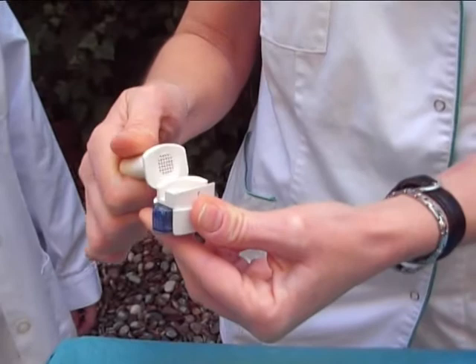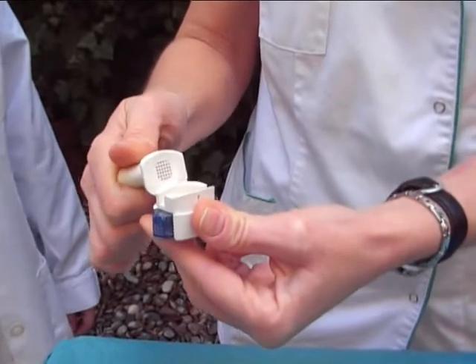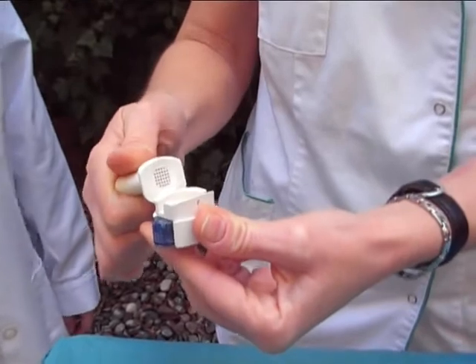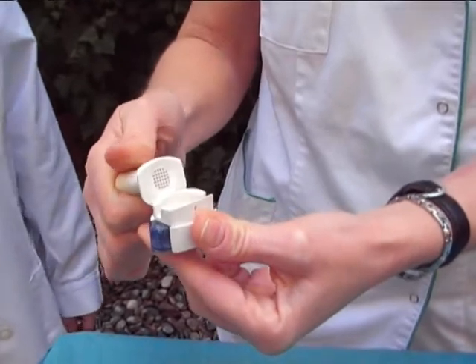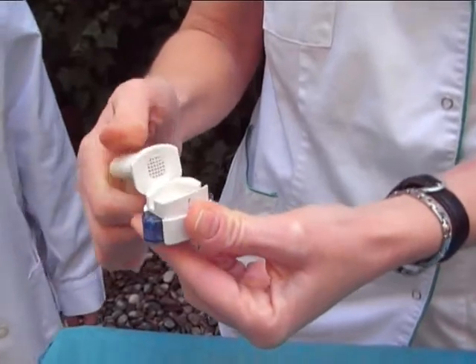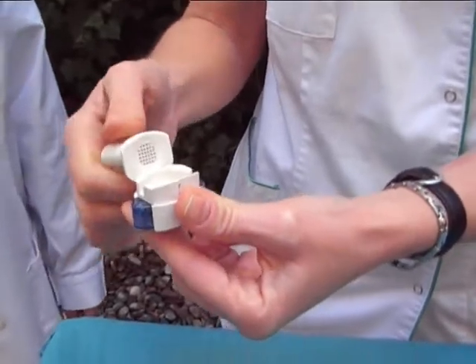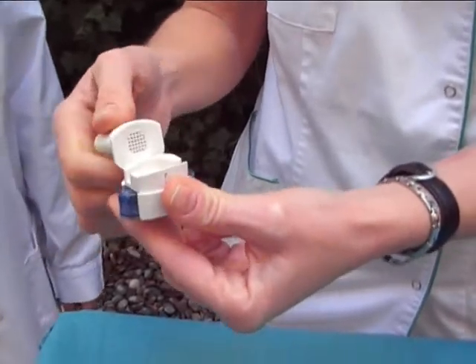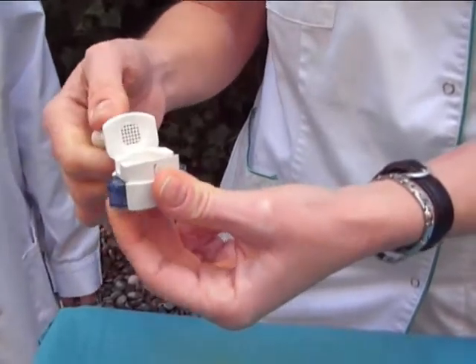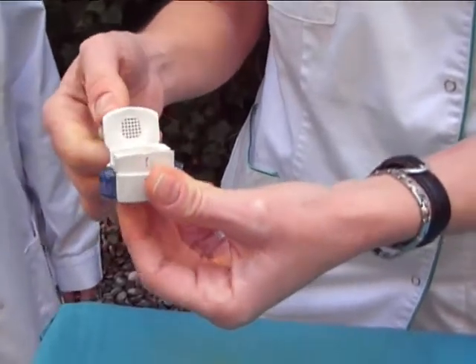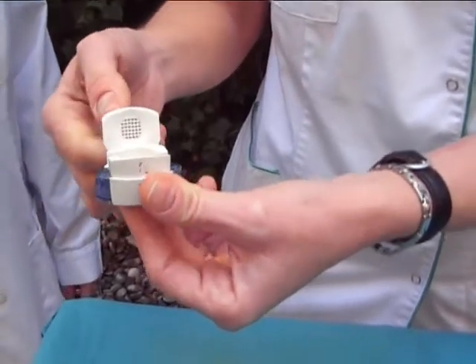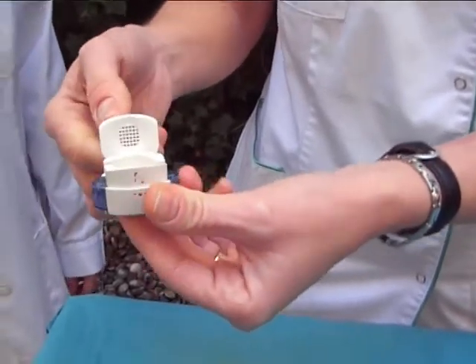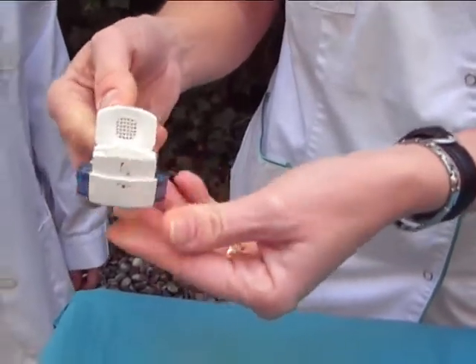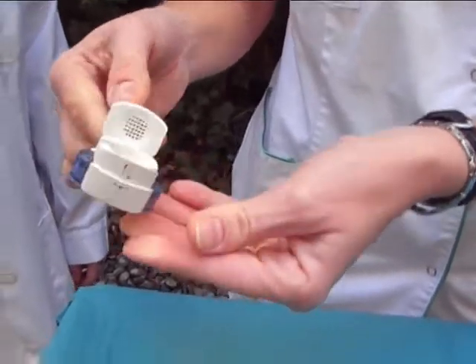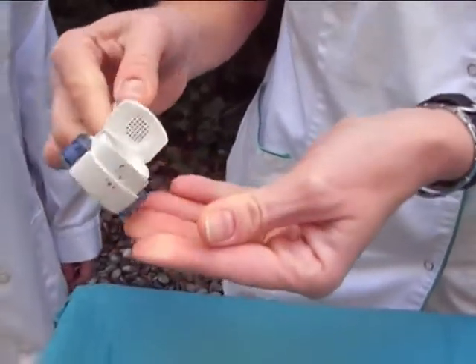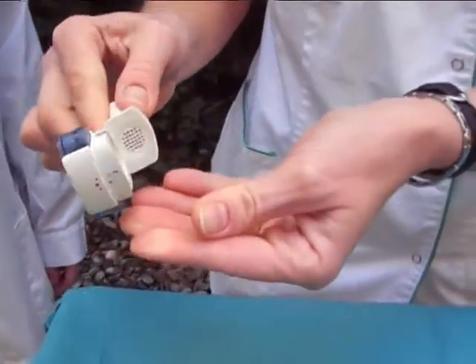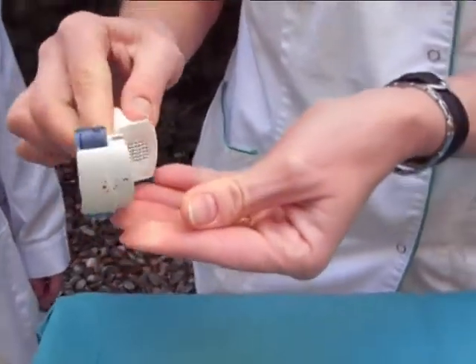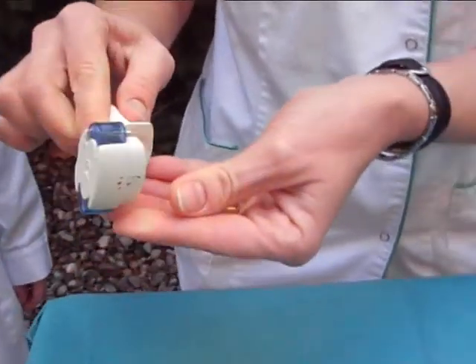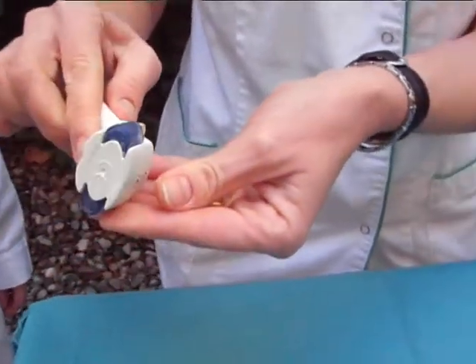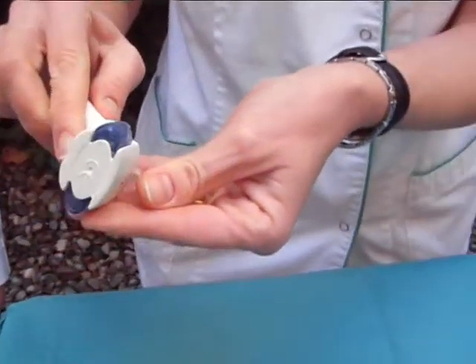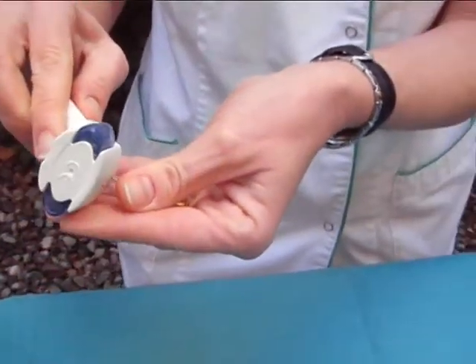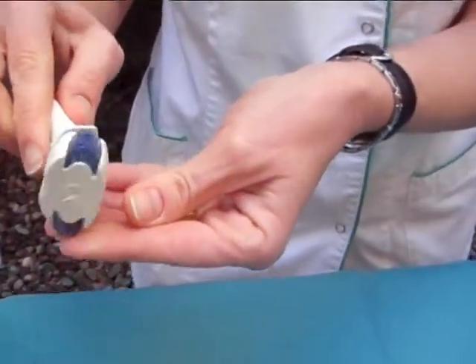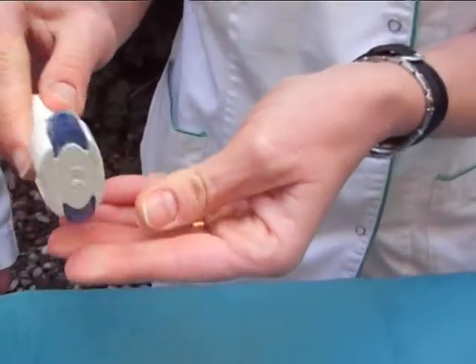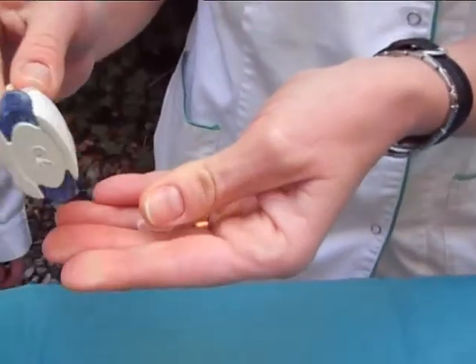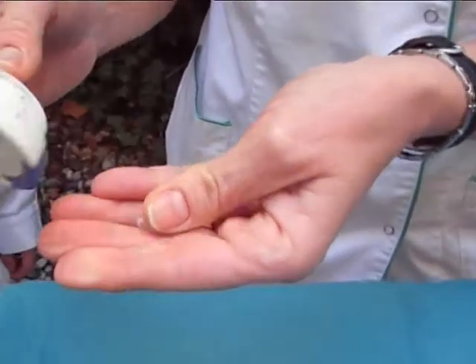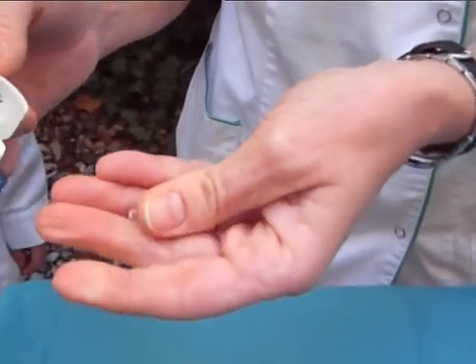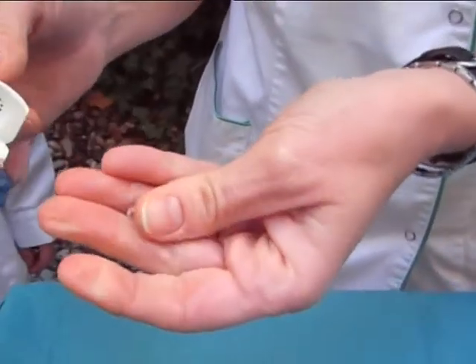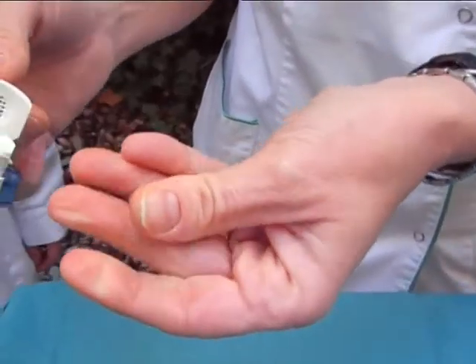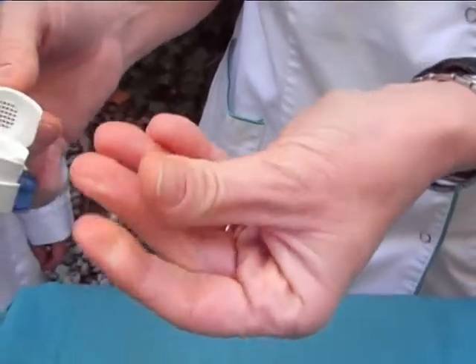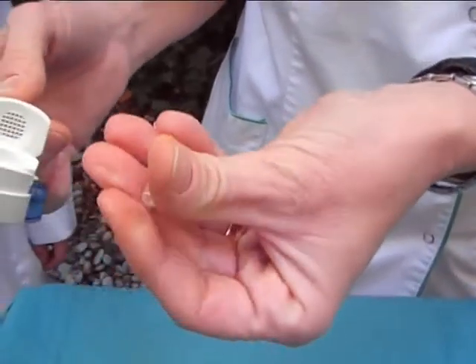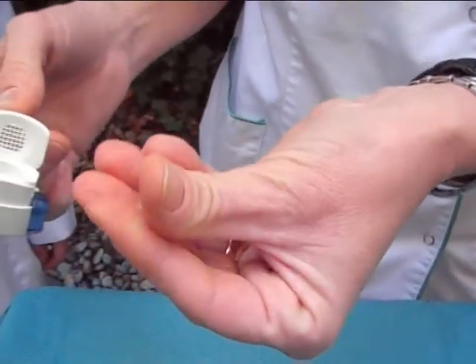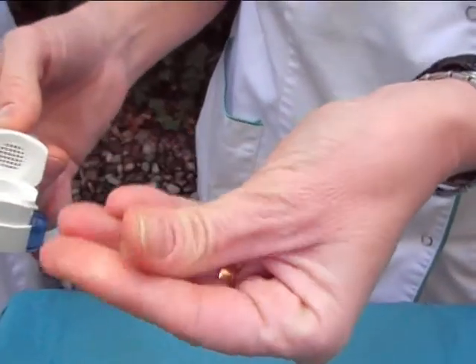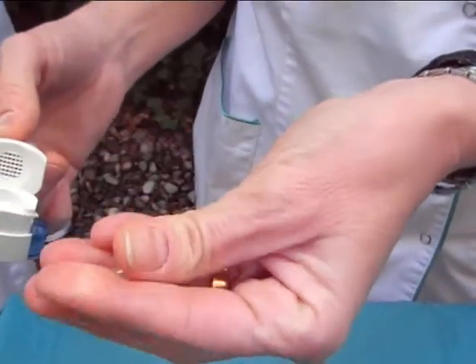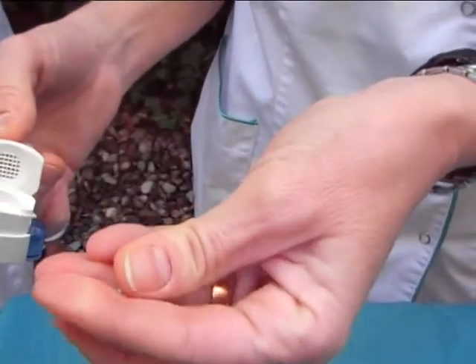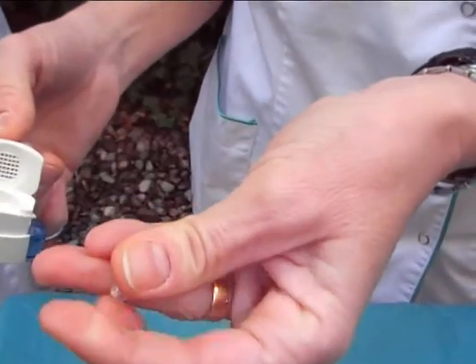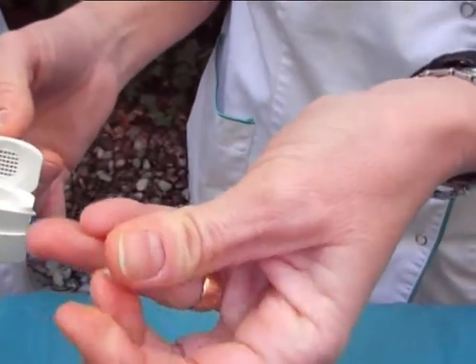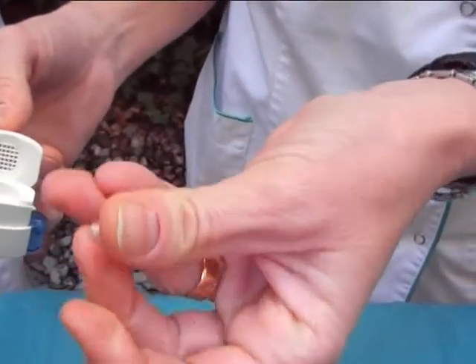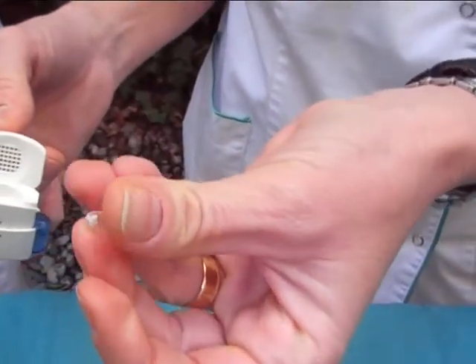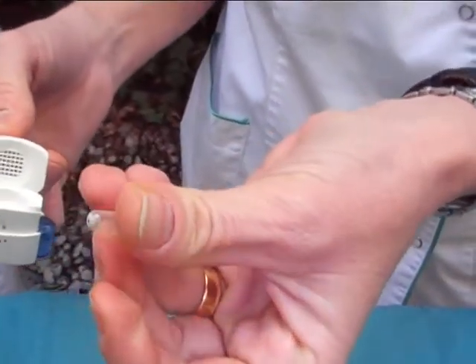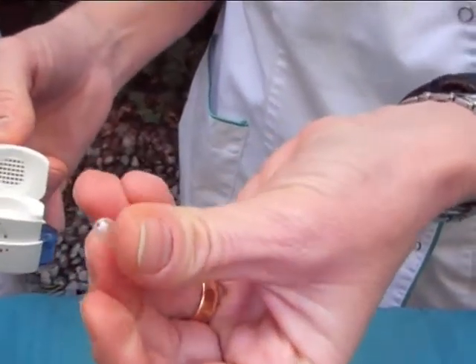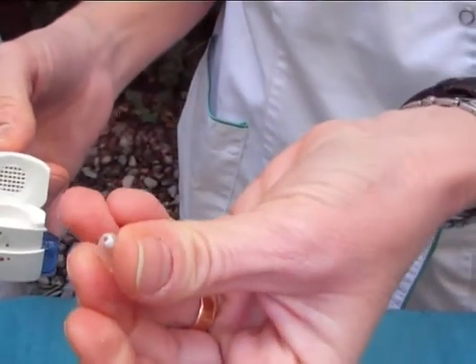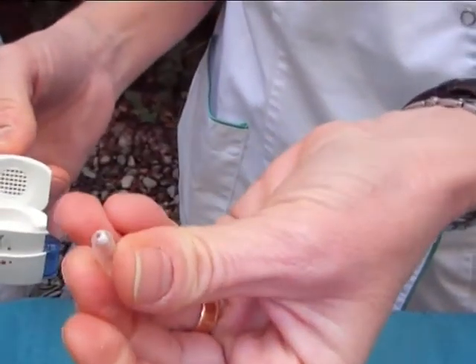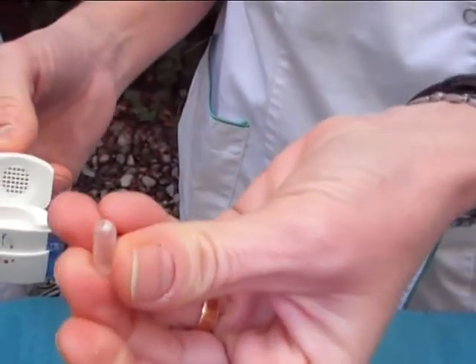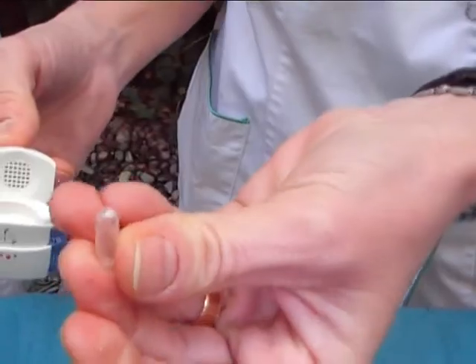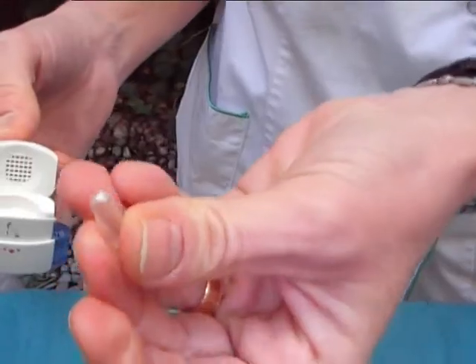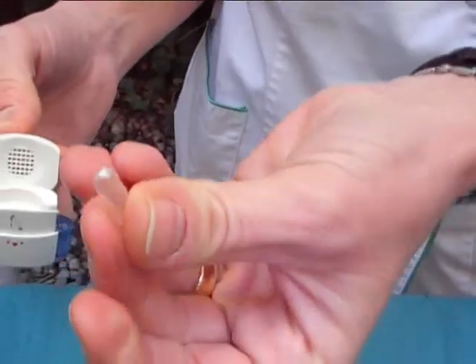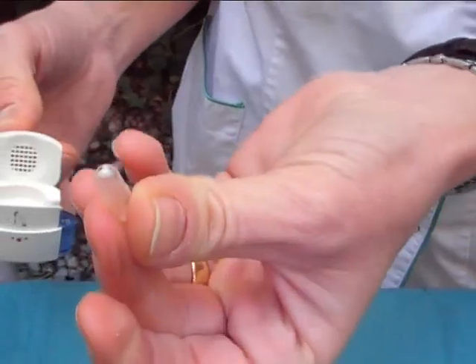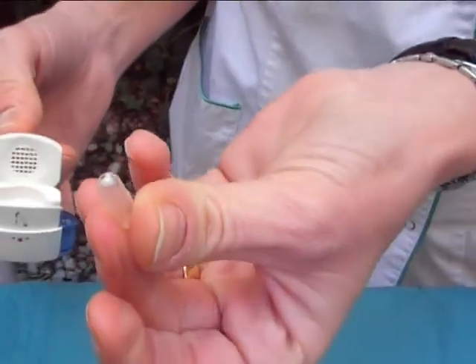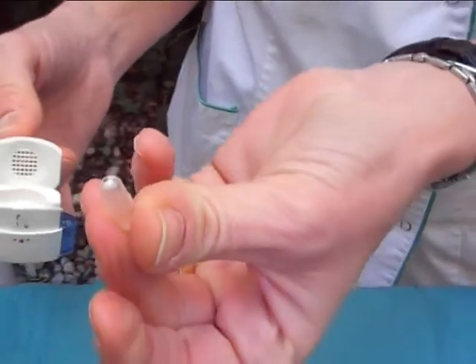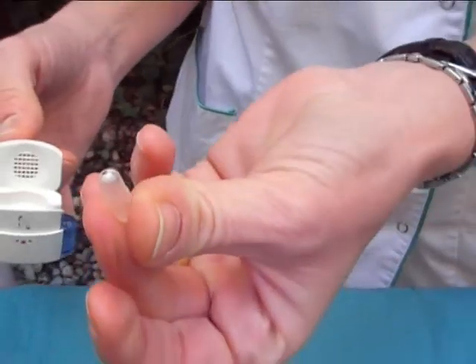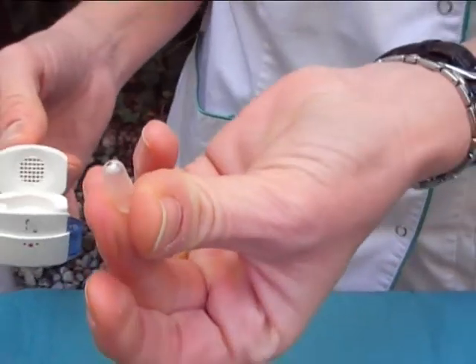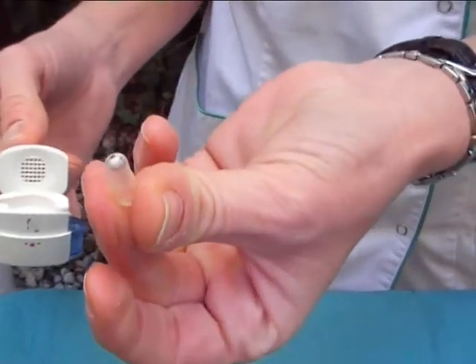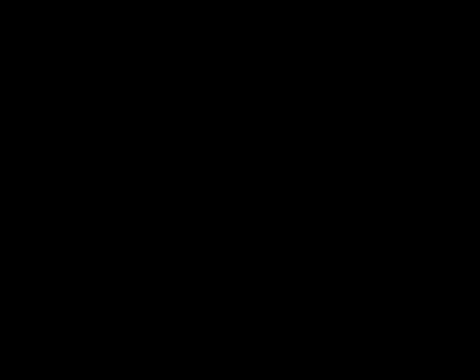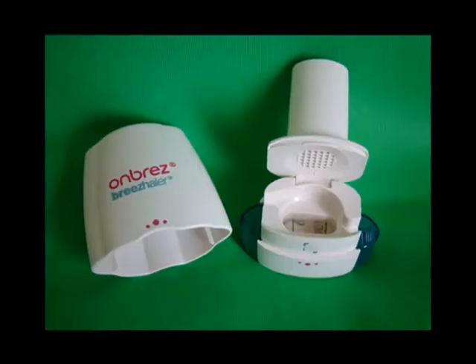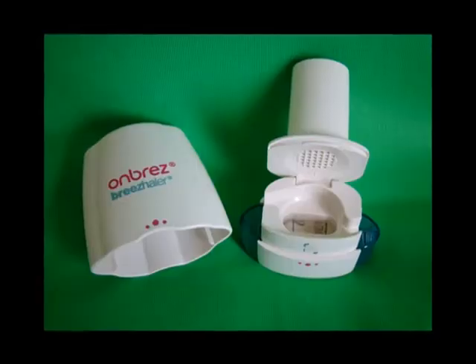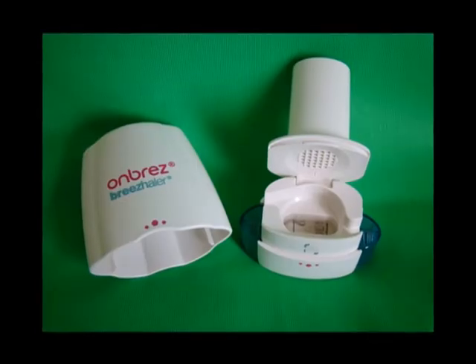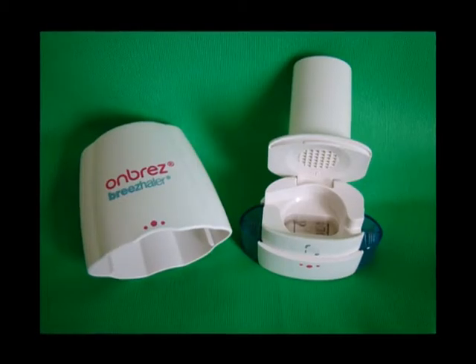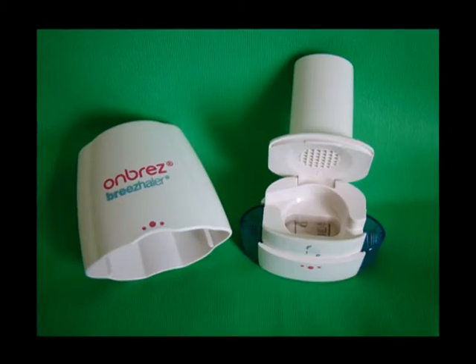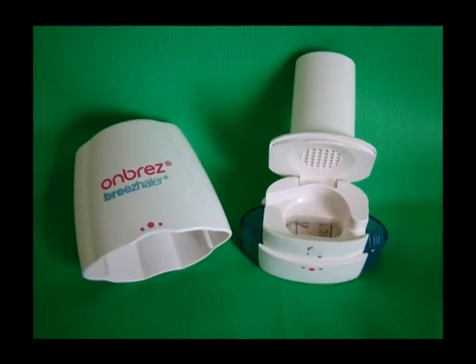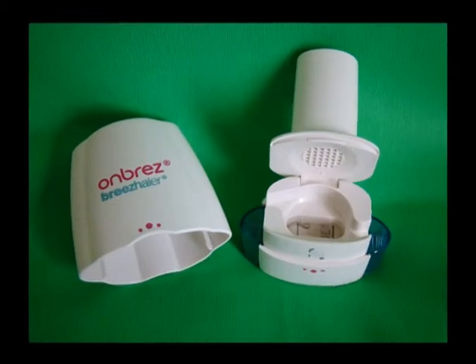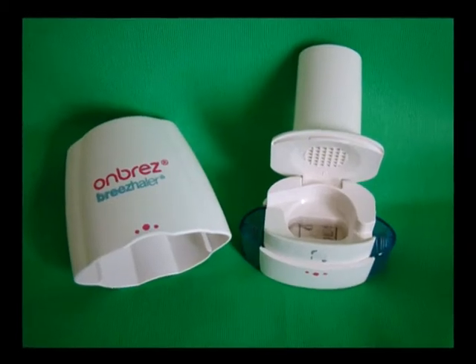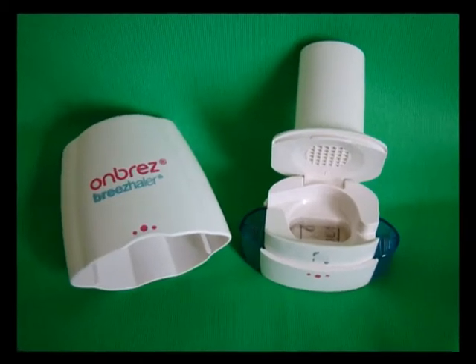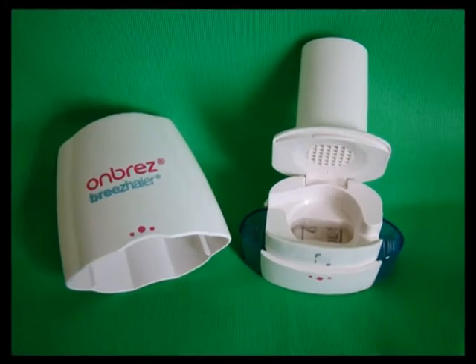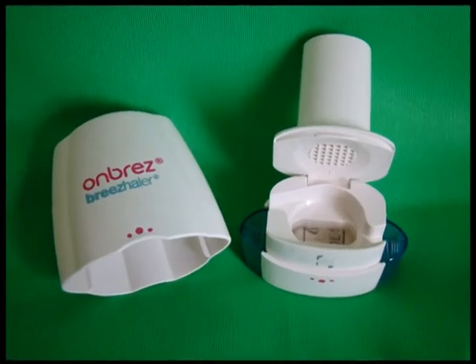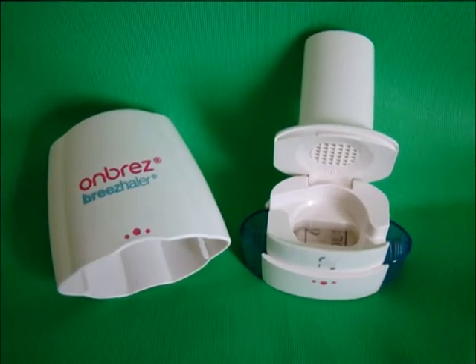To make sure that the capsule is empty, lift up the mouthpiece again. Finally, put the cap back and rinse out your mouth with water, at least one blow with water.